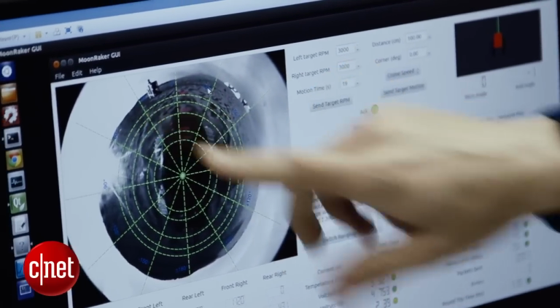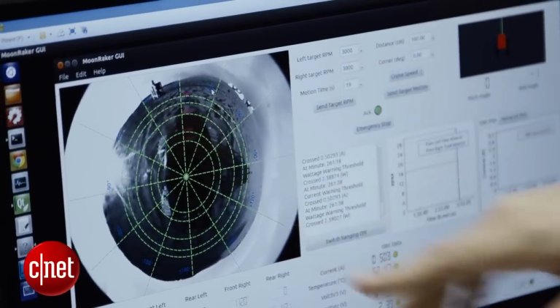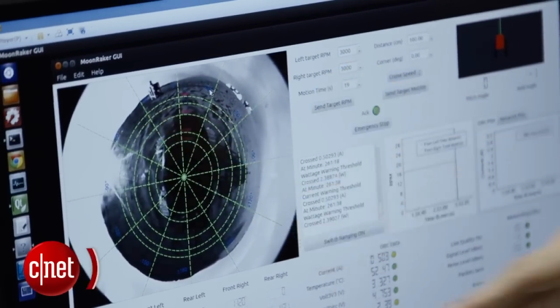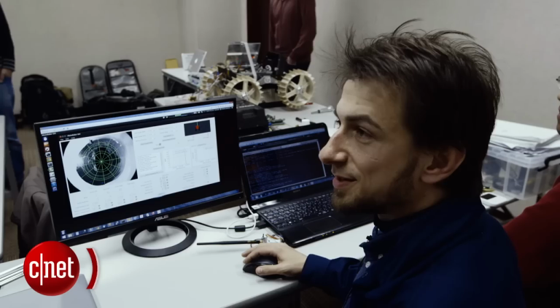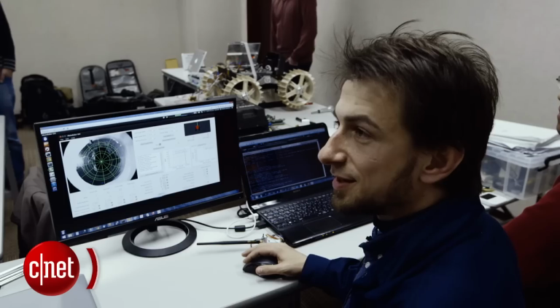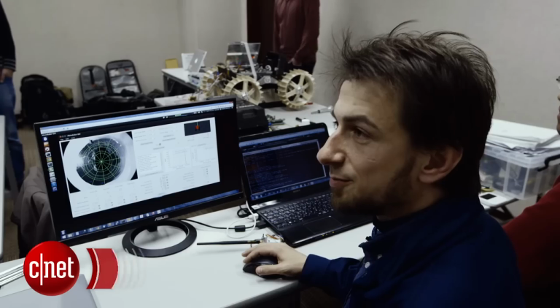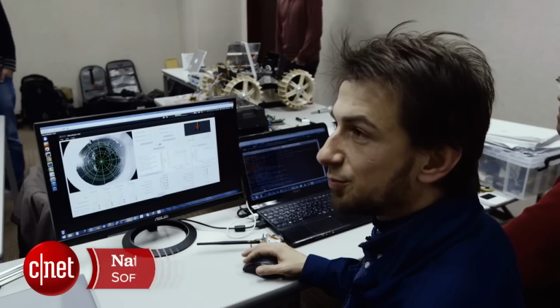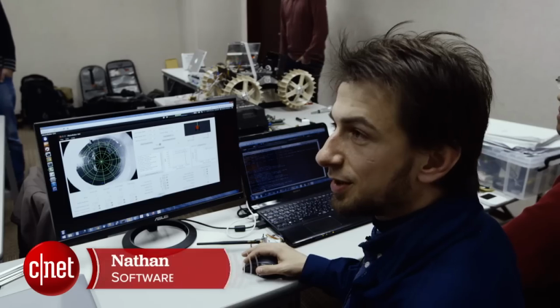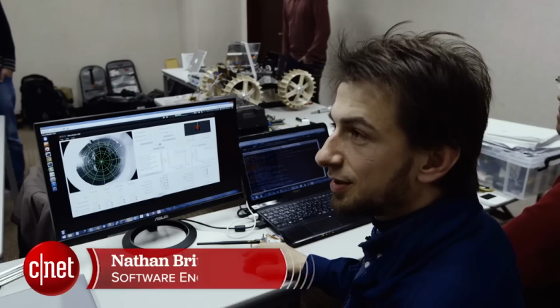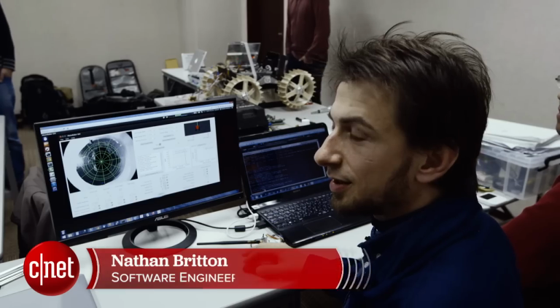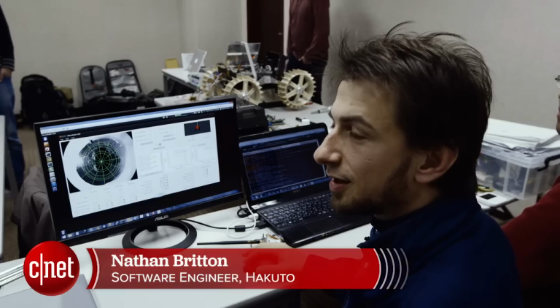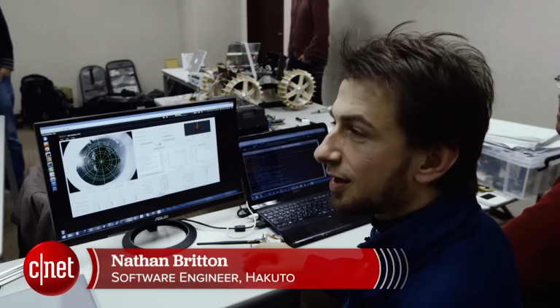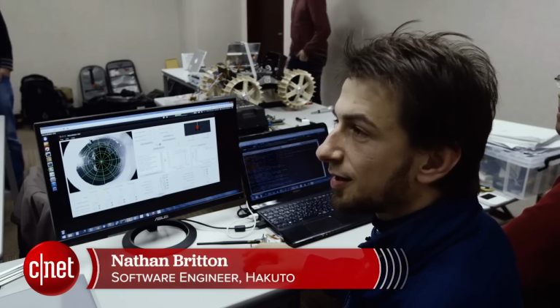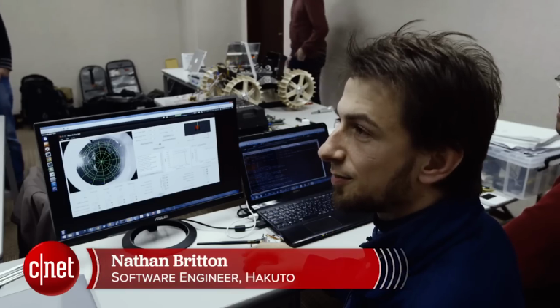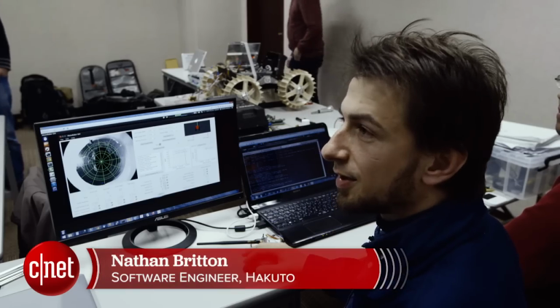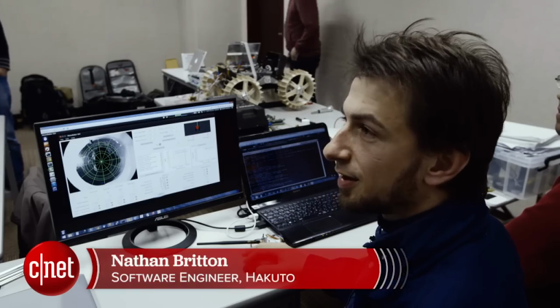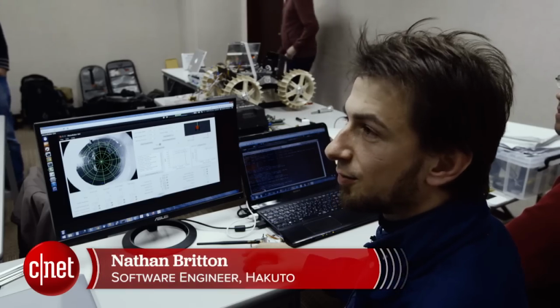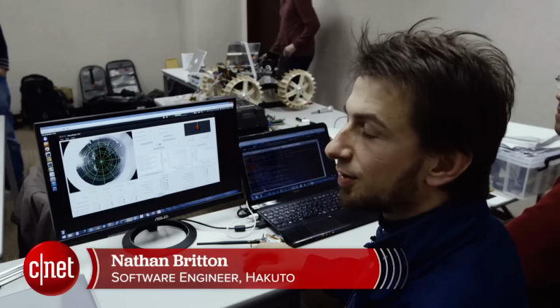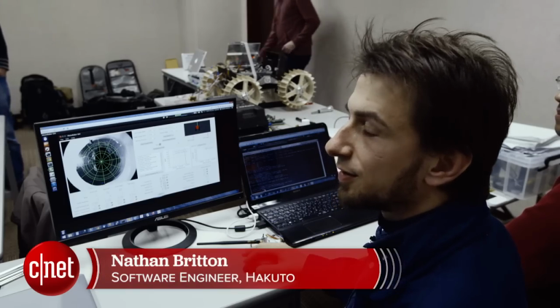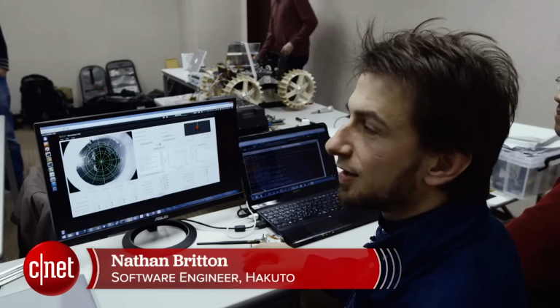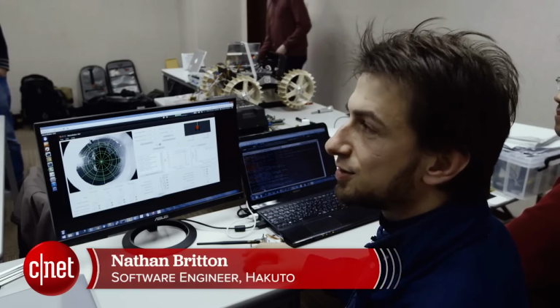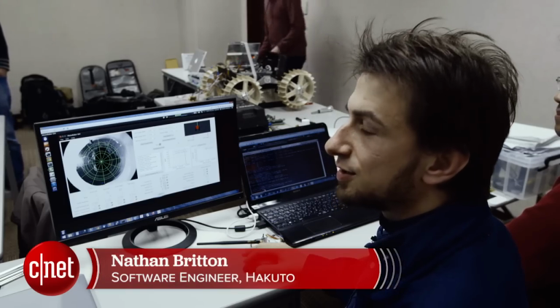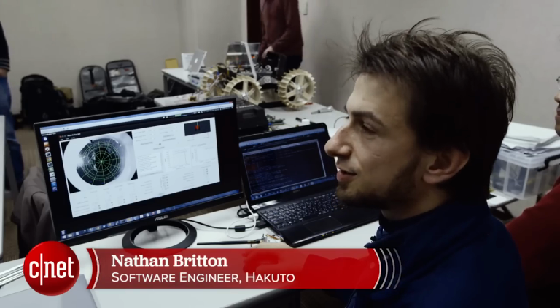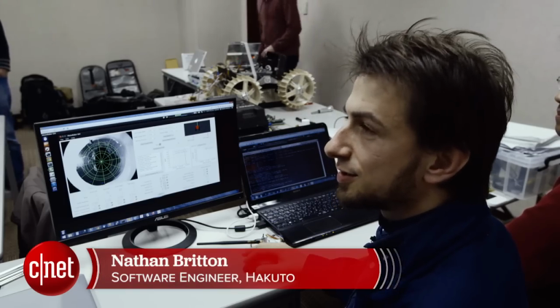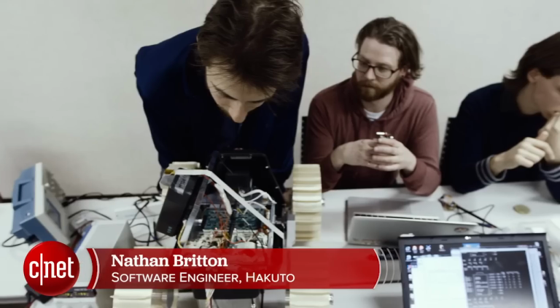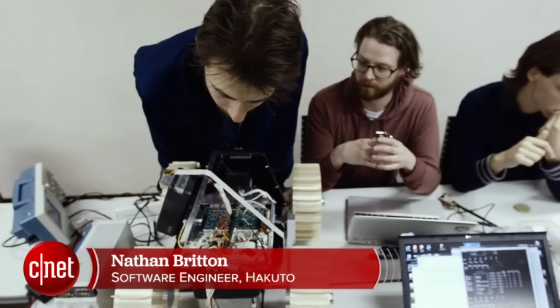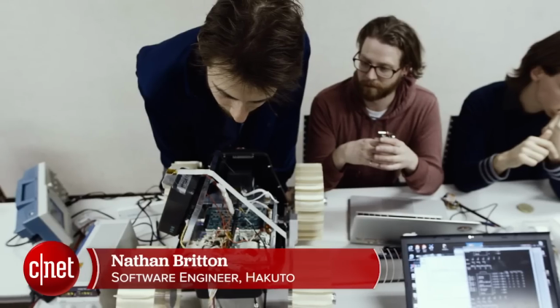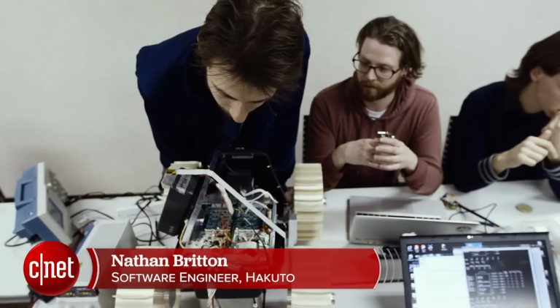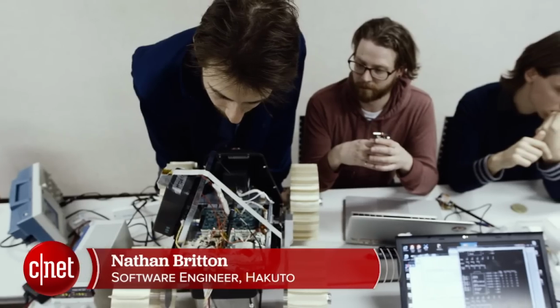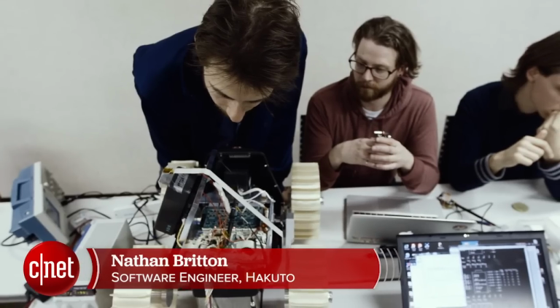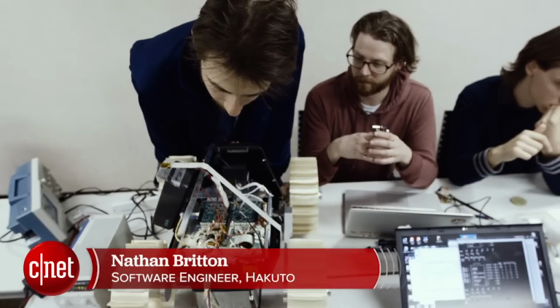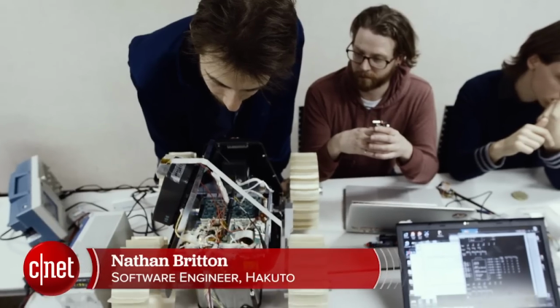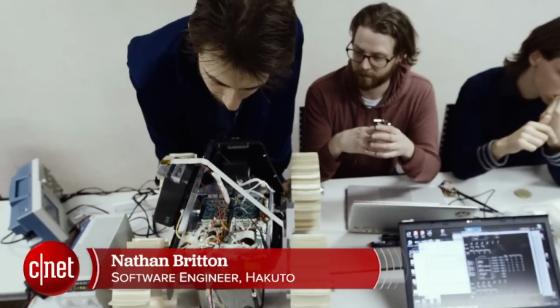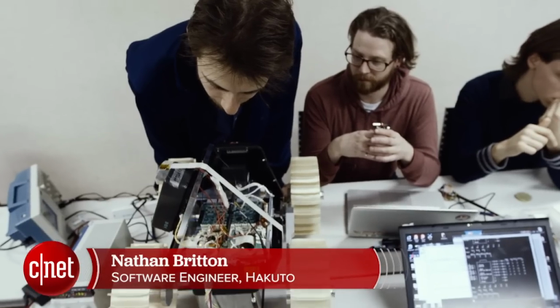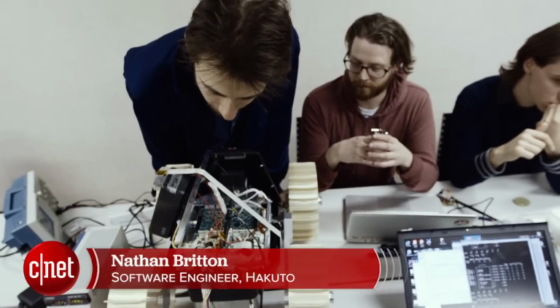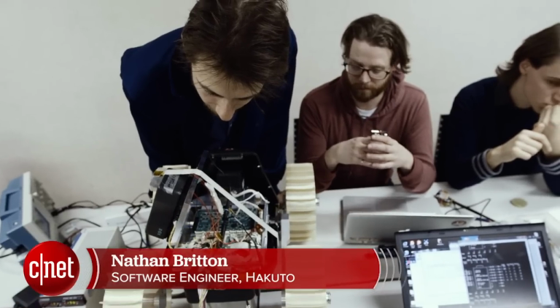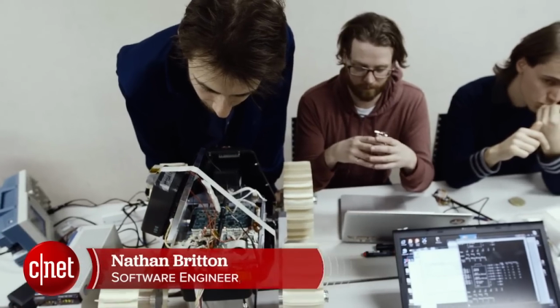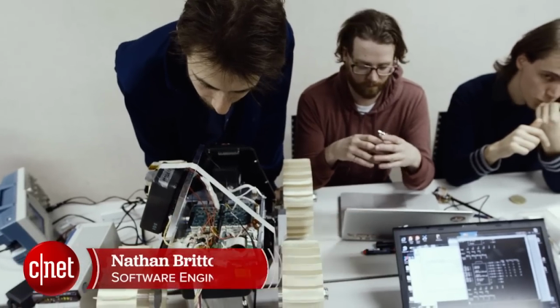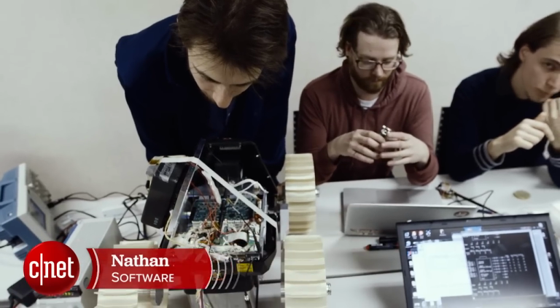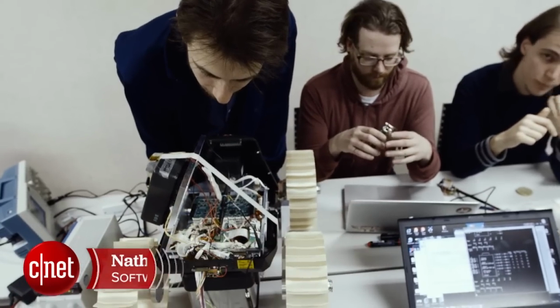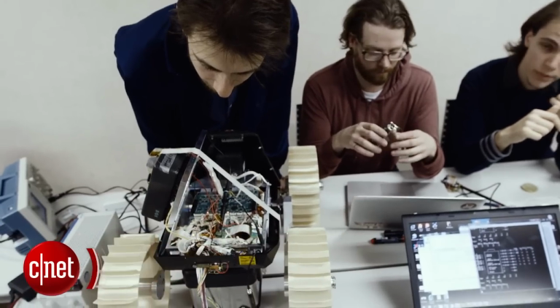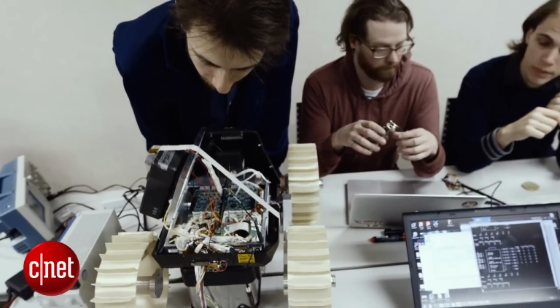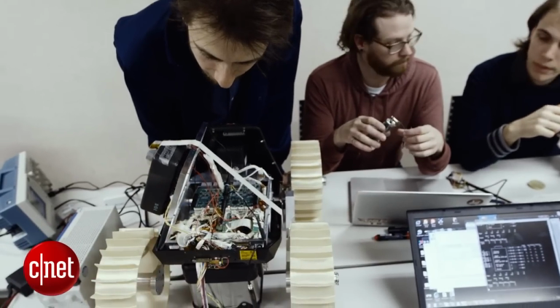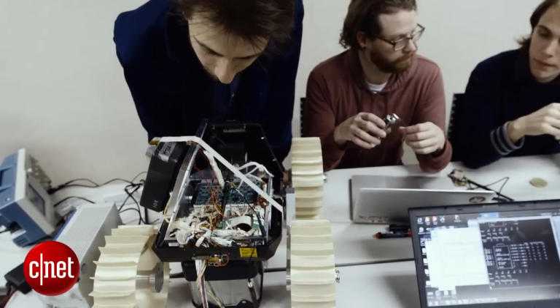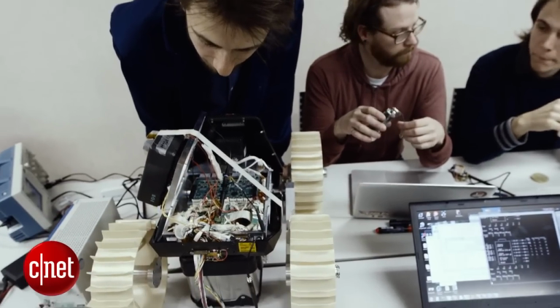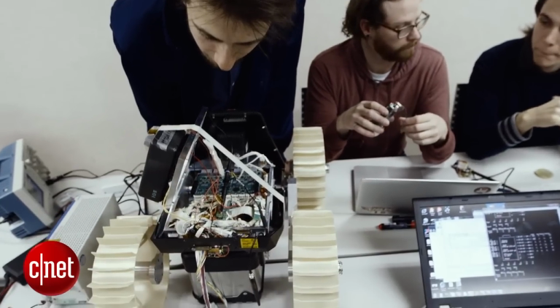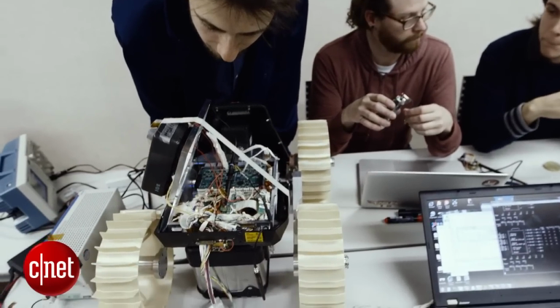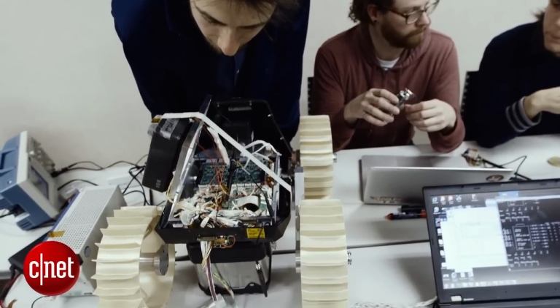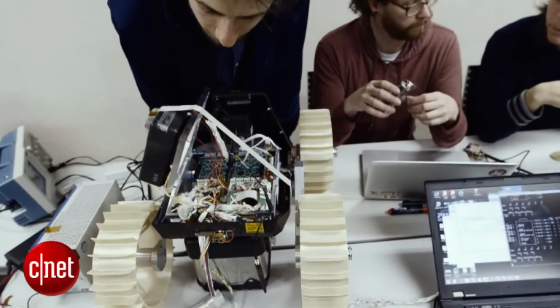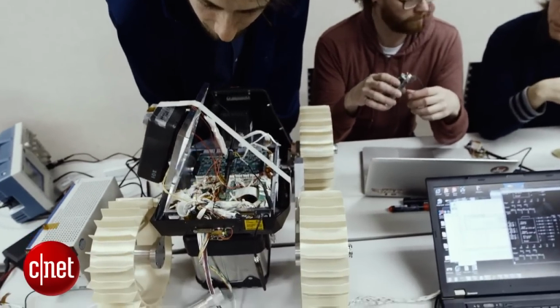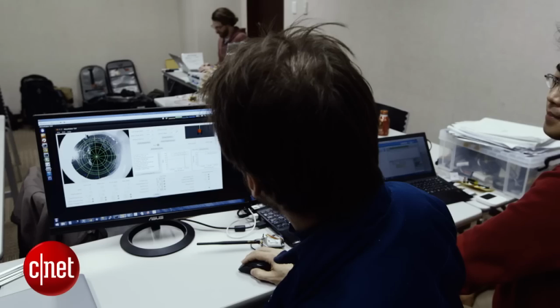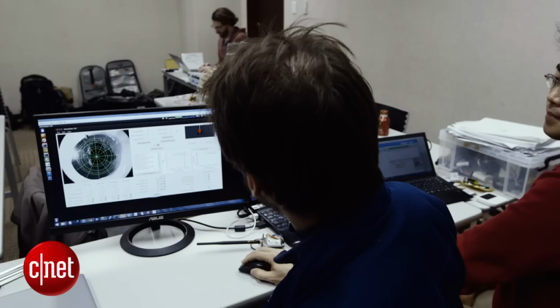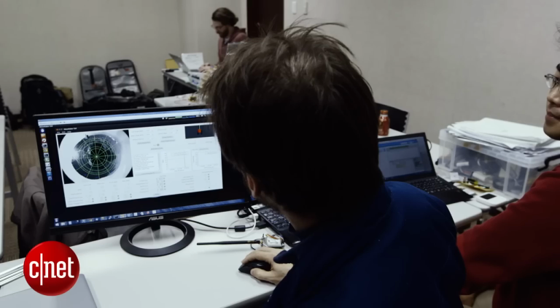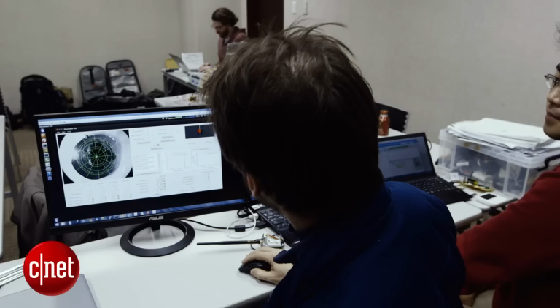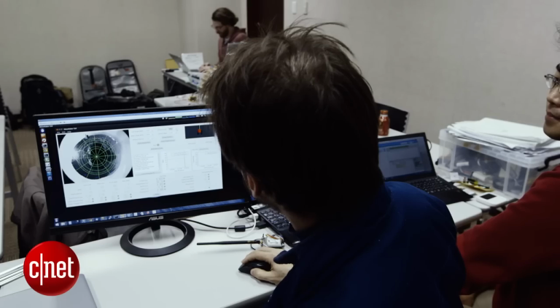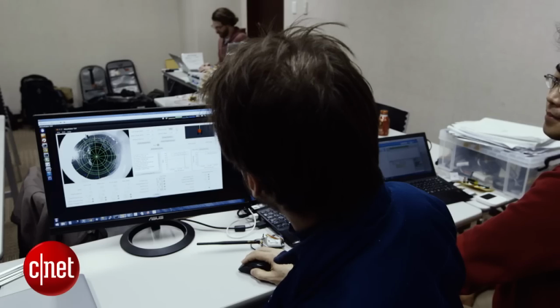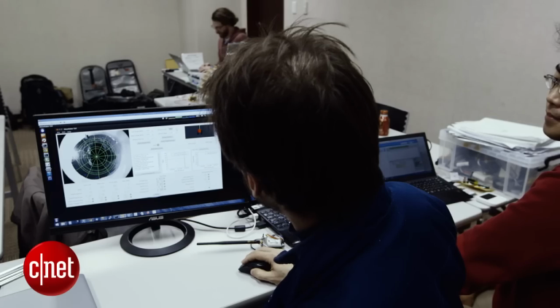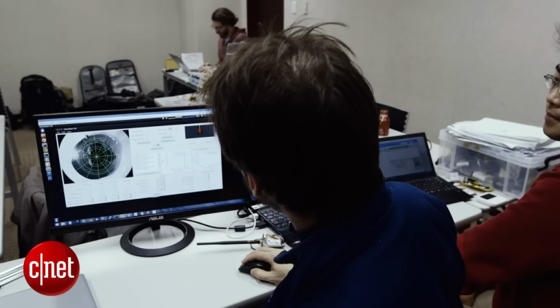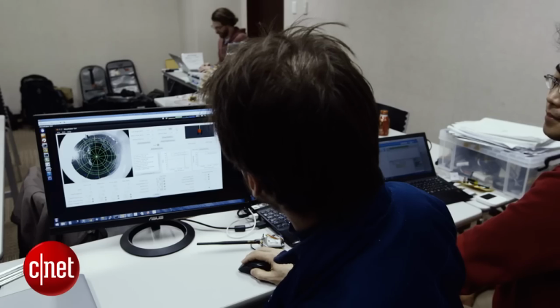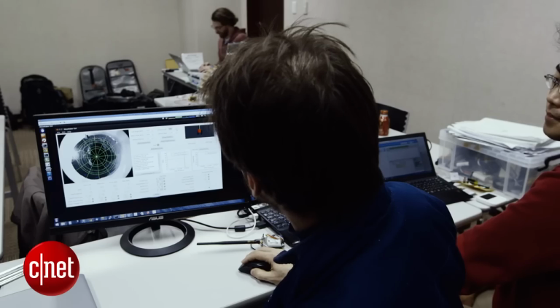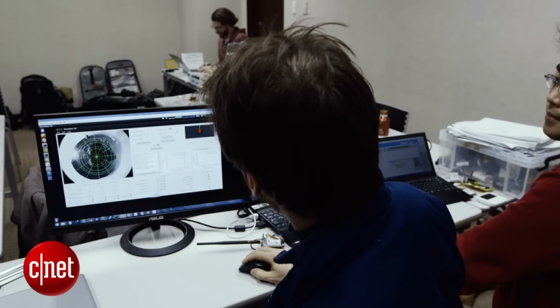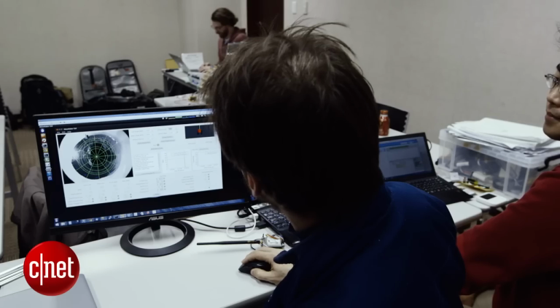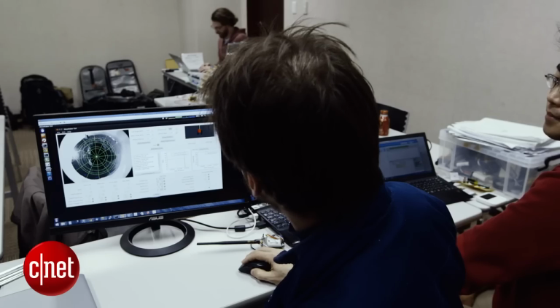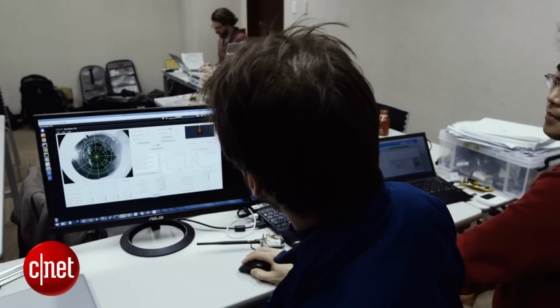My name is Nathan Britton. I'm one of the engineers on the team. I'll show you a spot turn — we're going to turn 30 degrees to the right.